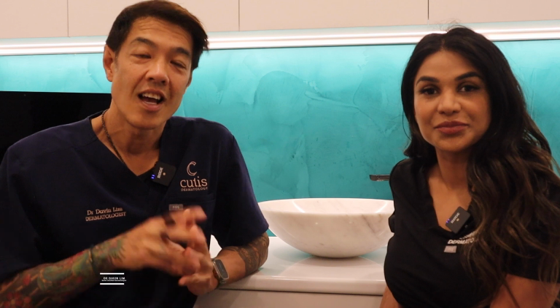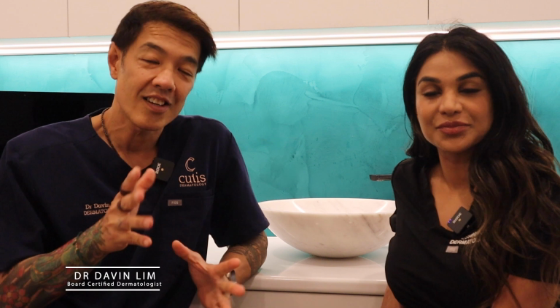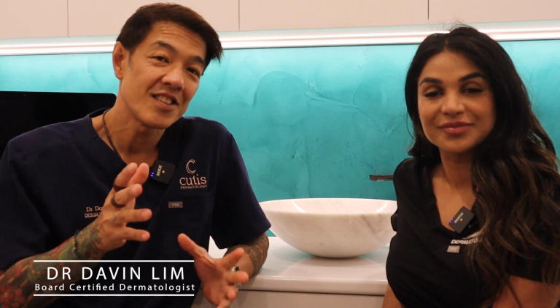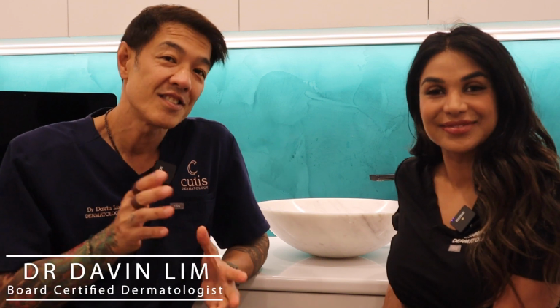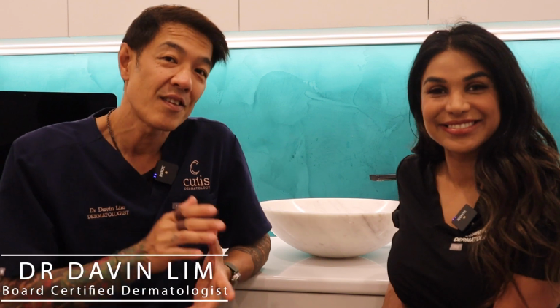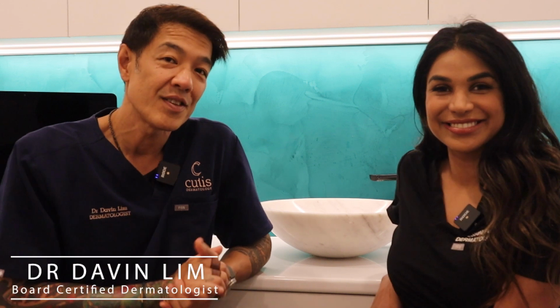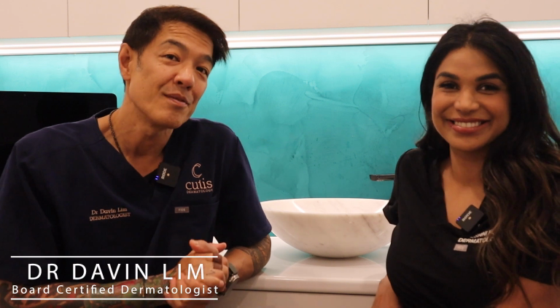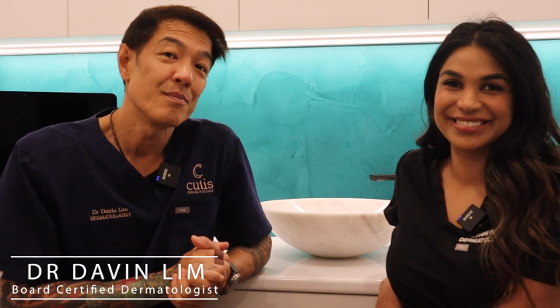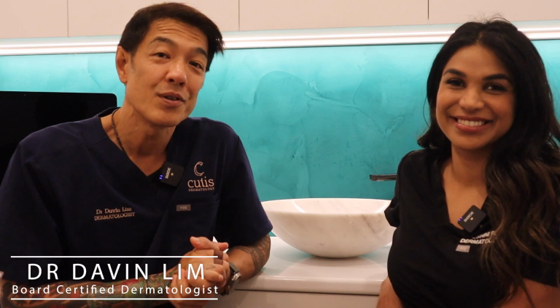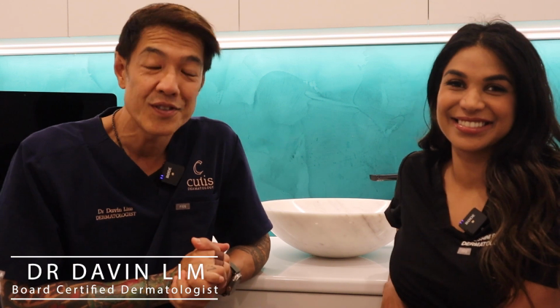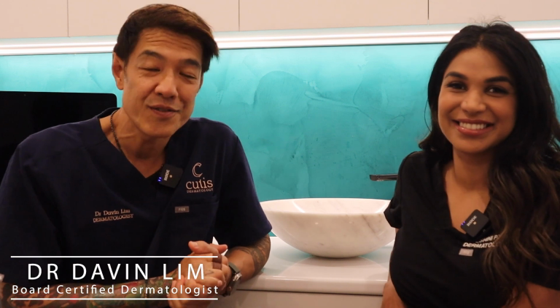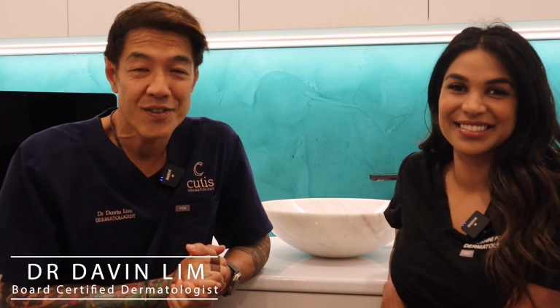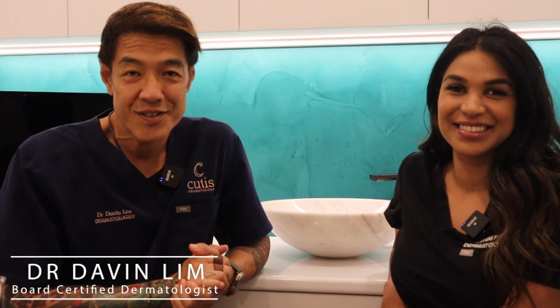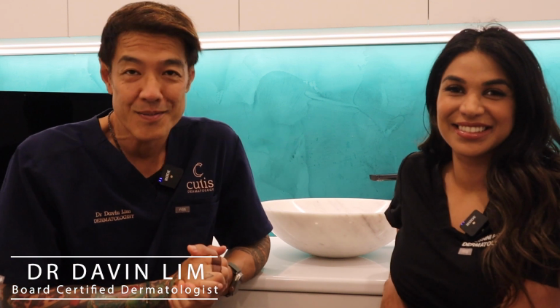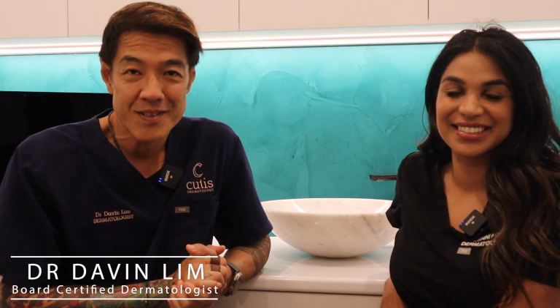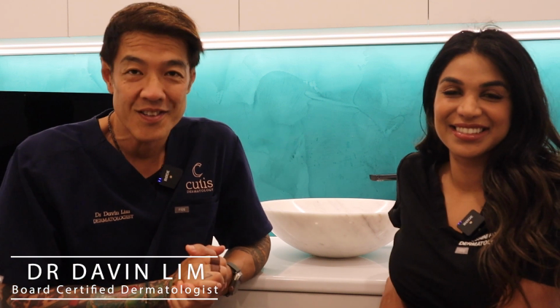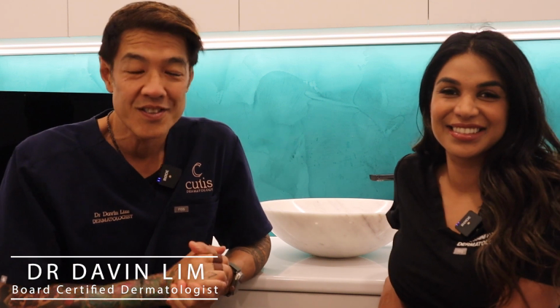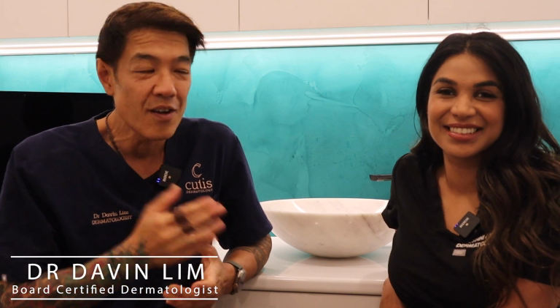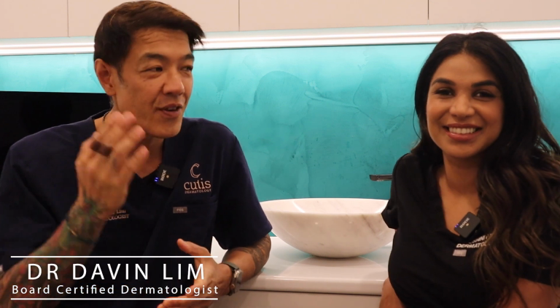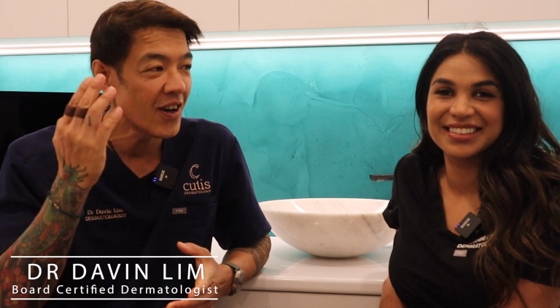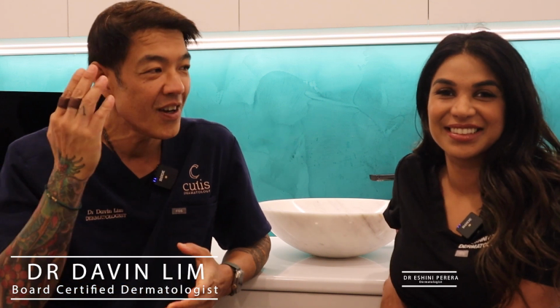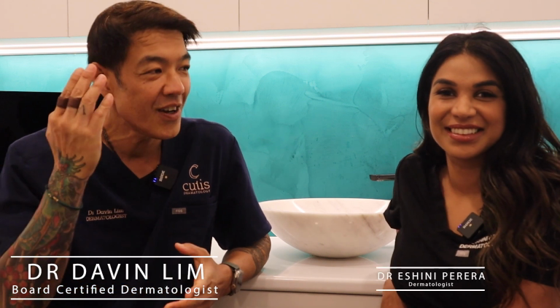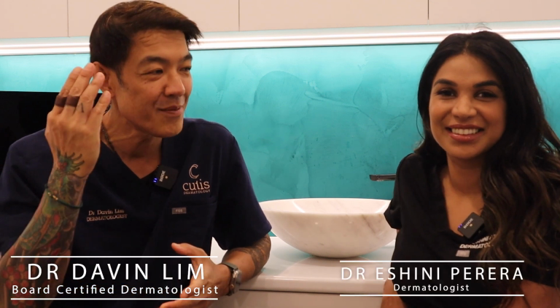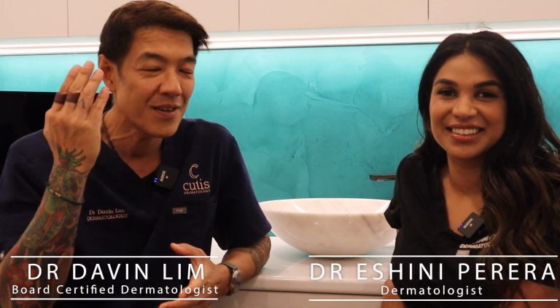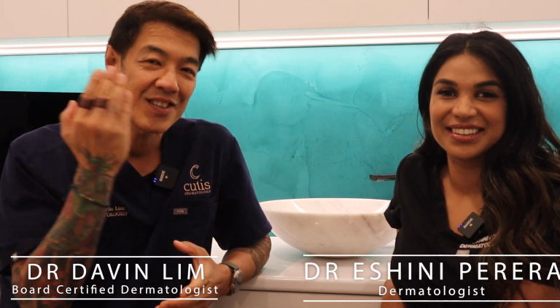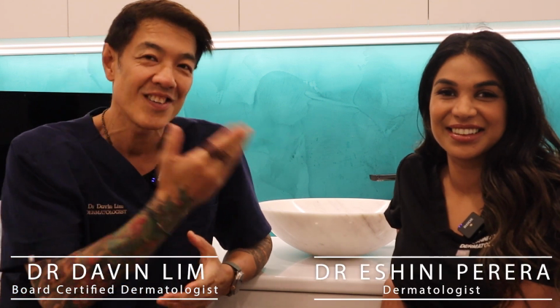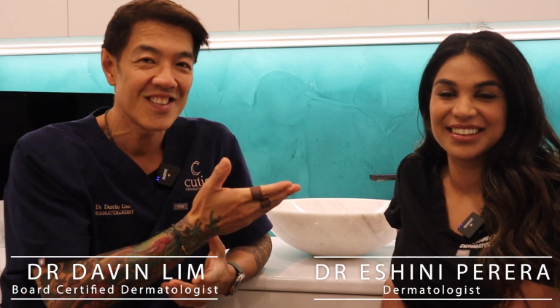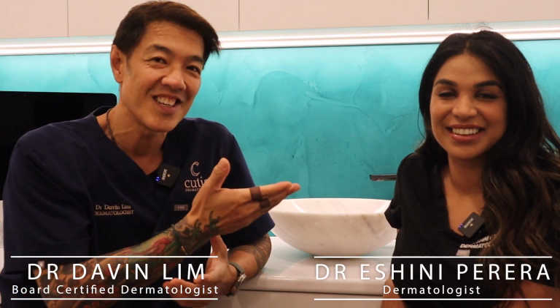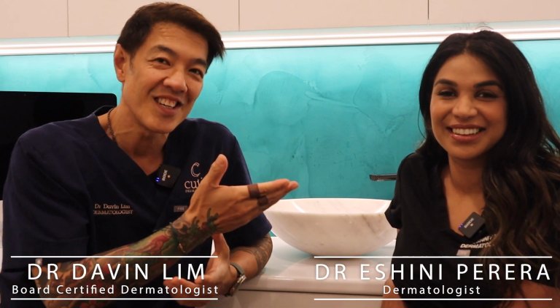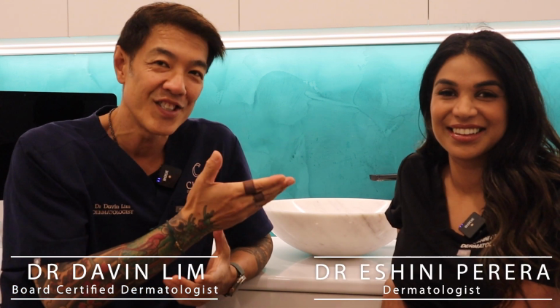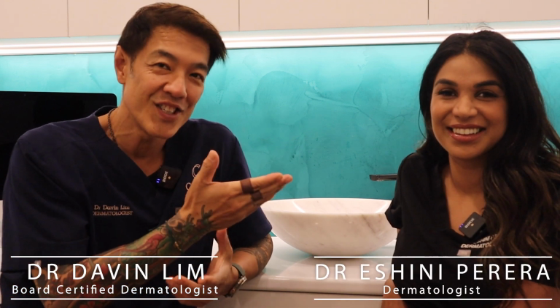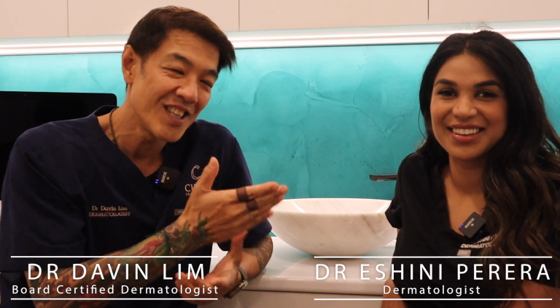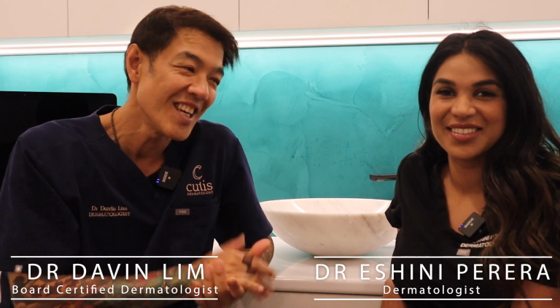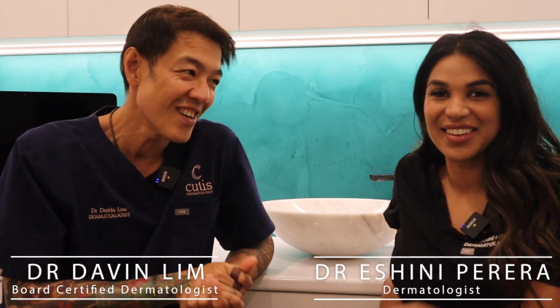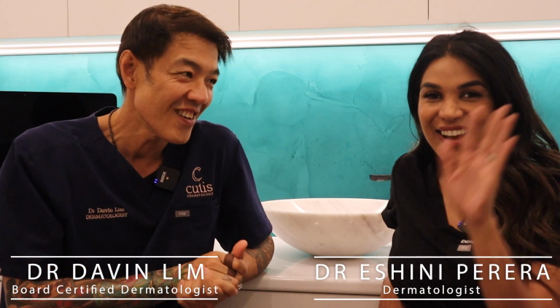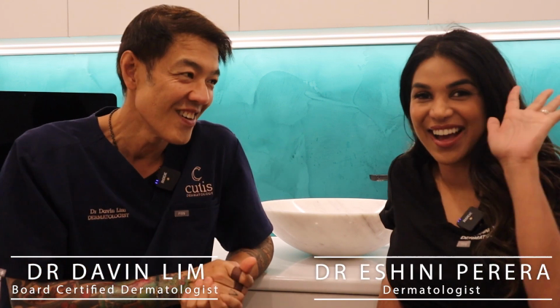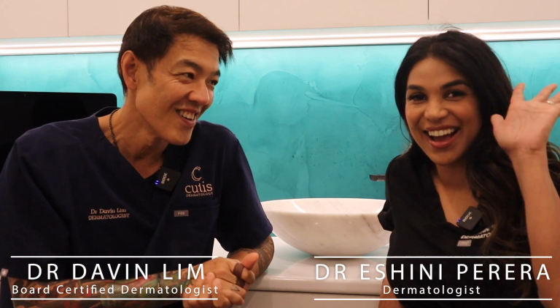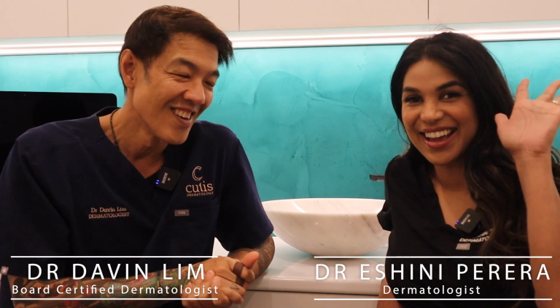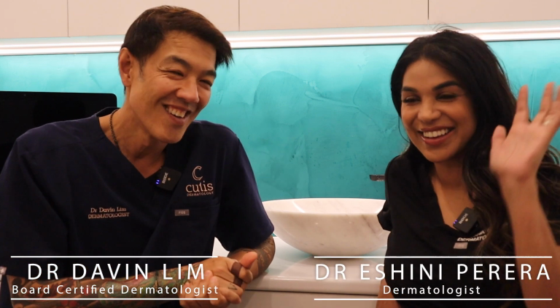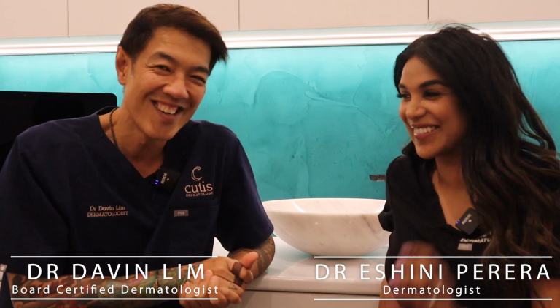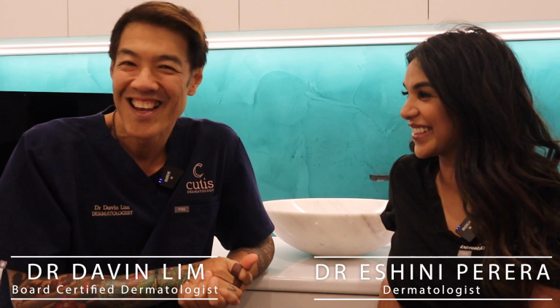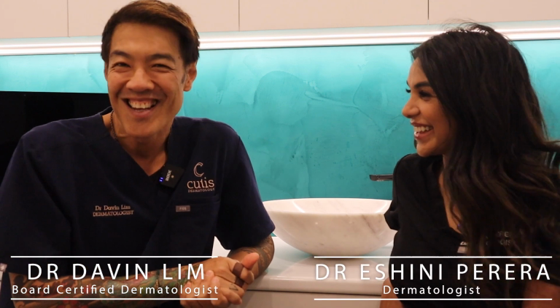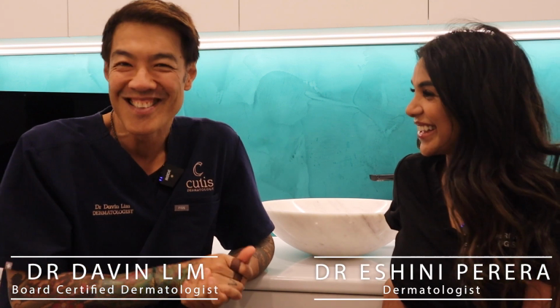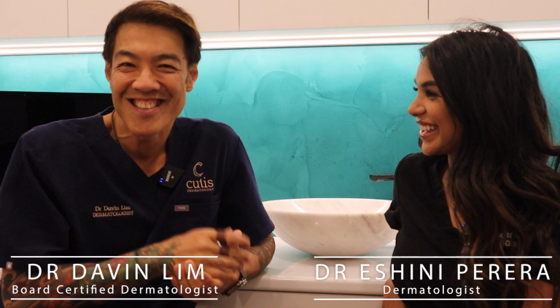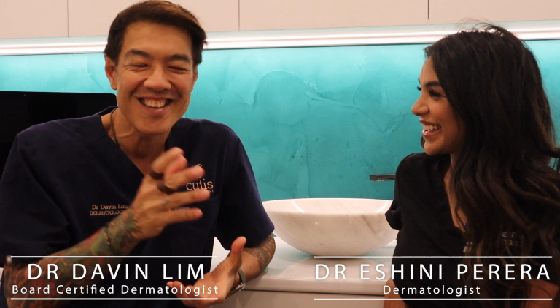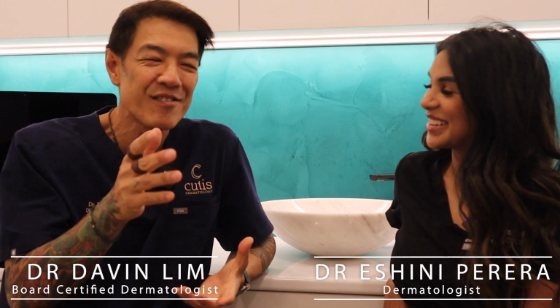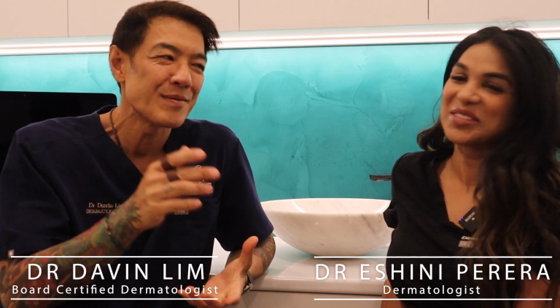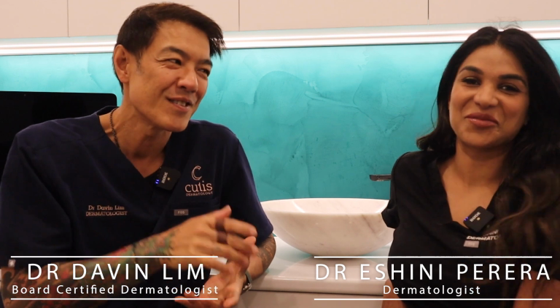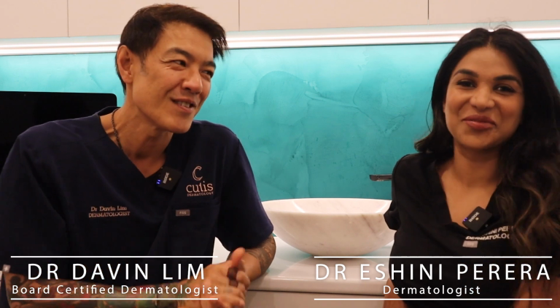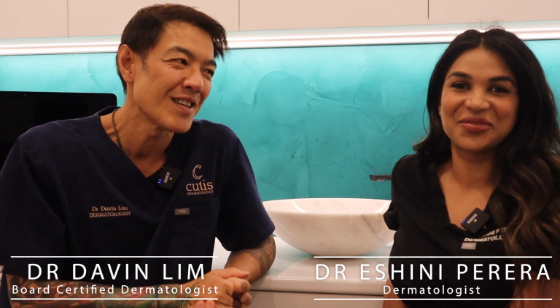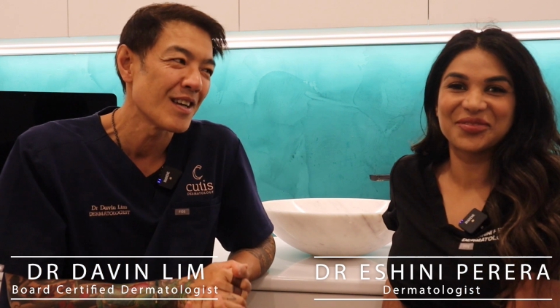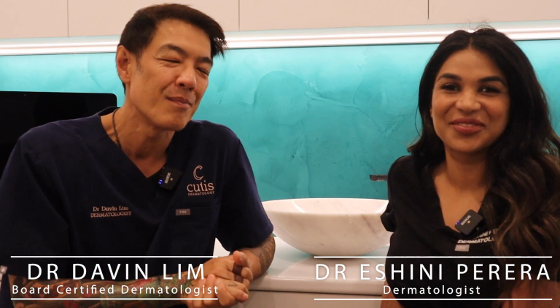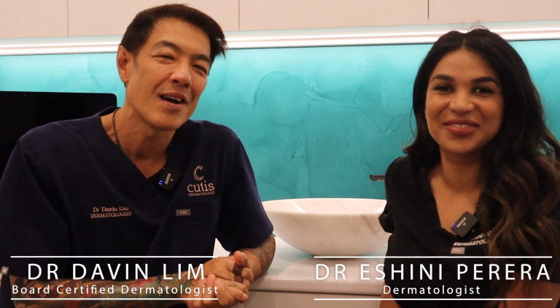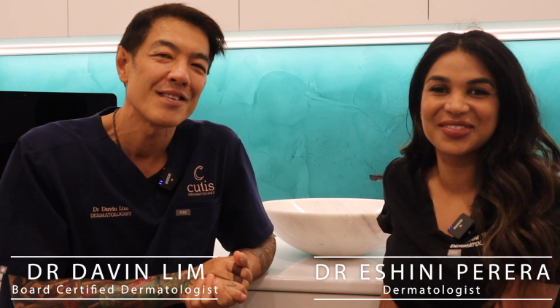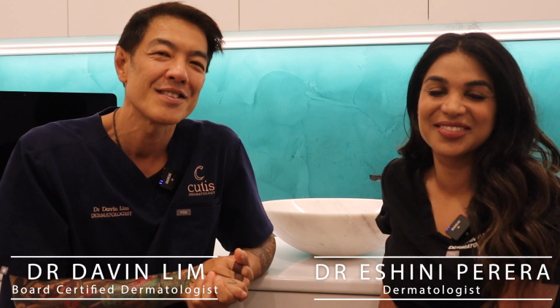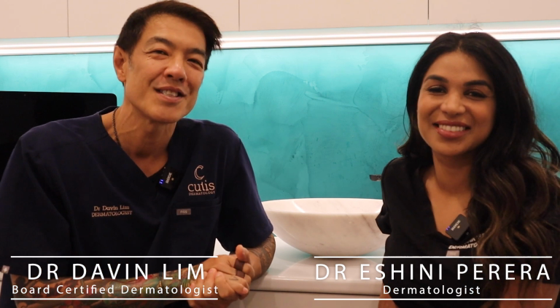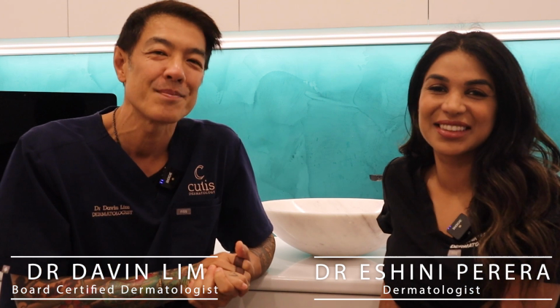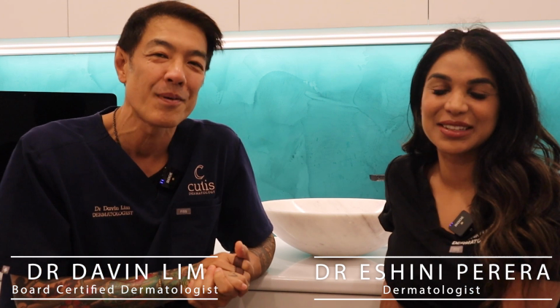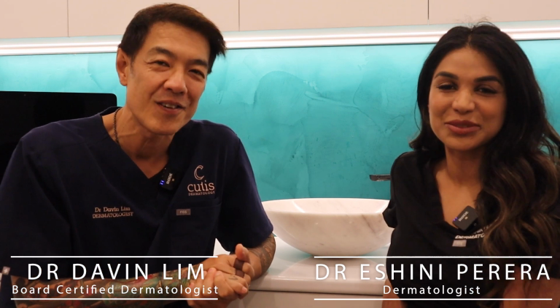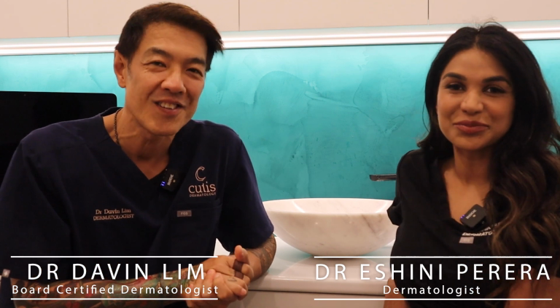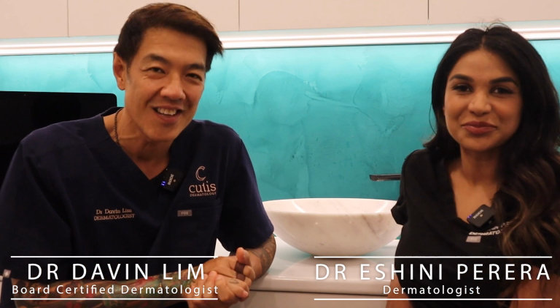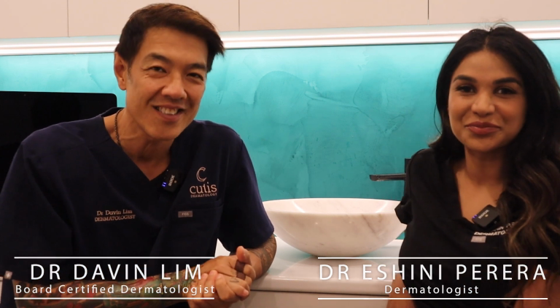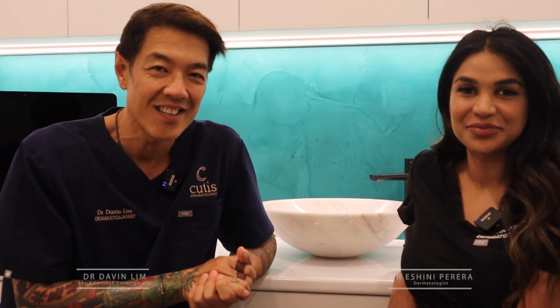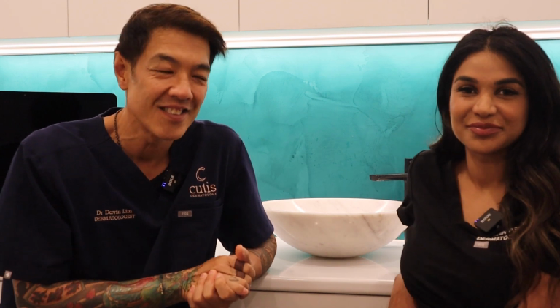Hey guys, Davin Lim, Board Certified Dermatologist. I've got my colleague Ishini here. Hi. And today we'll be talking about spironolactone.